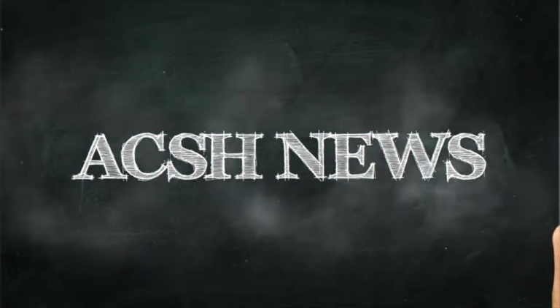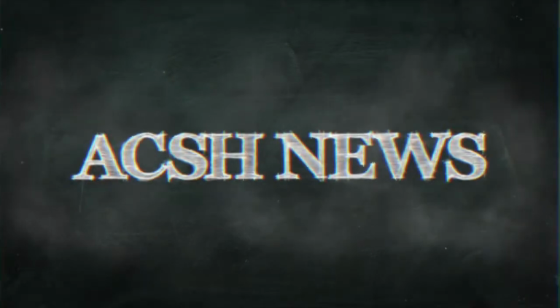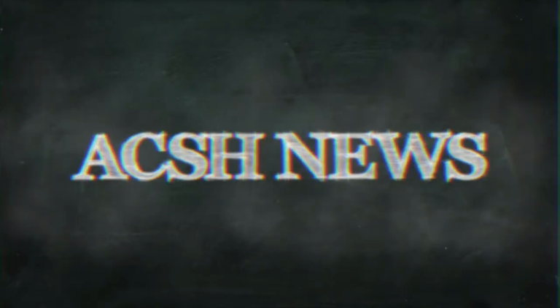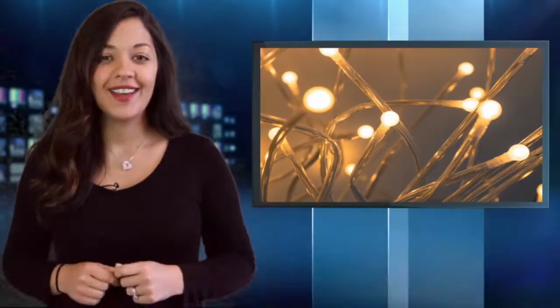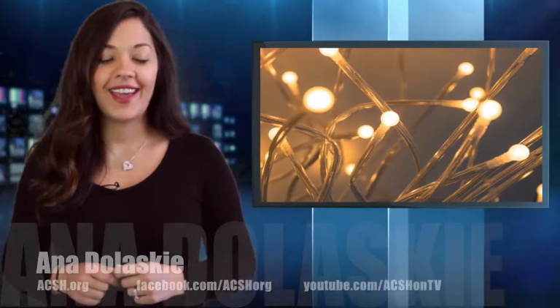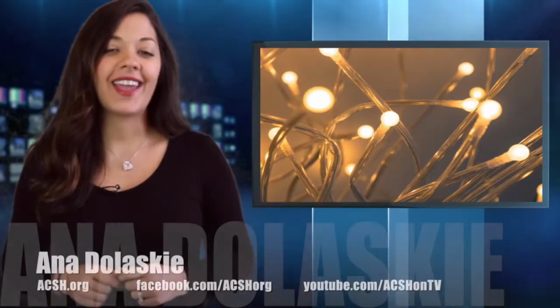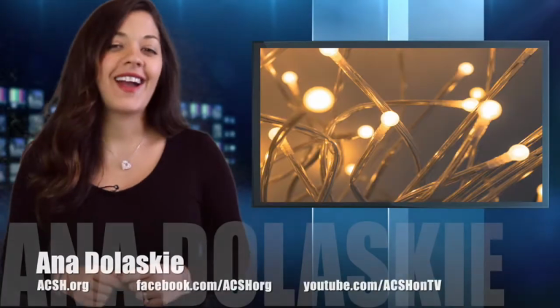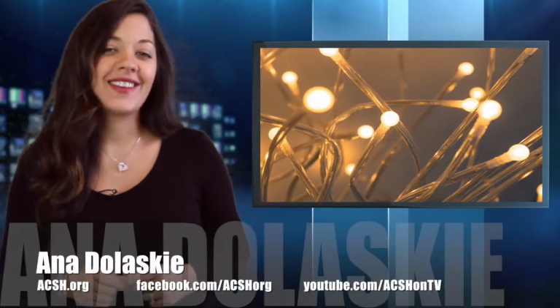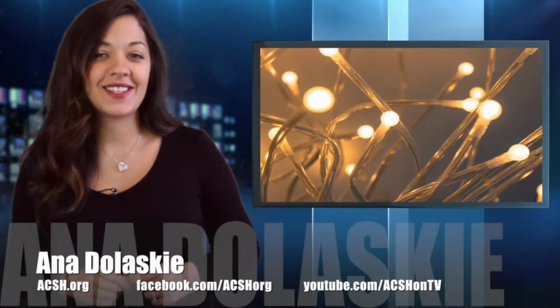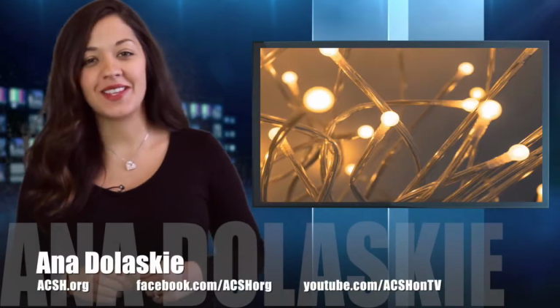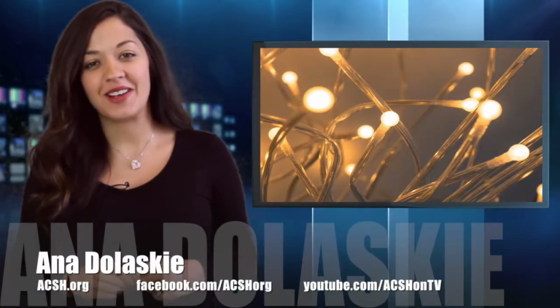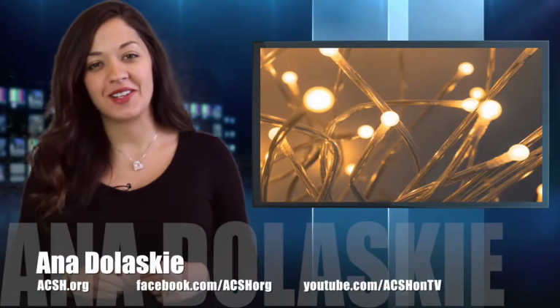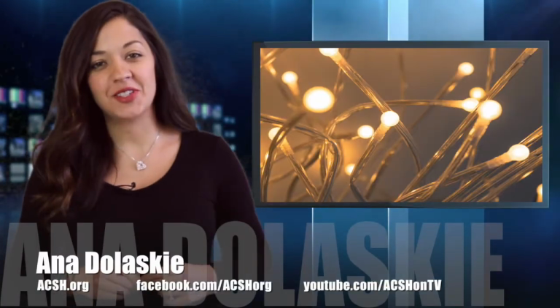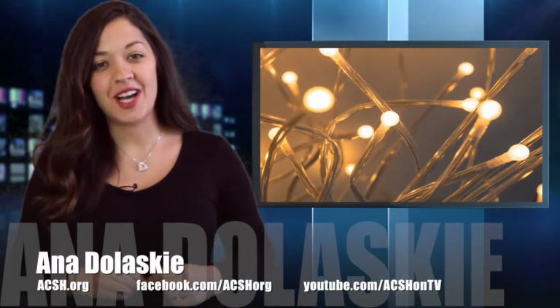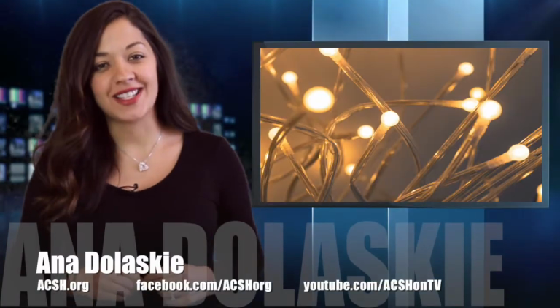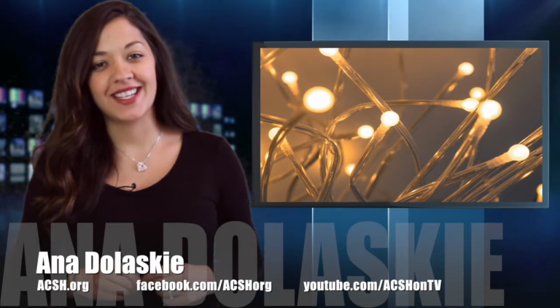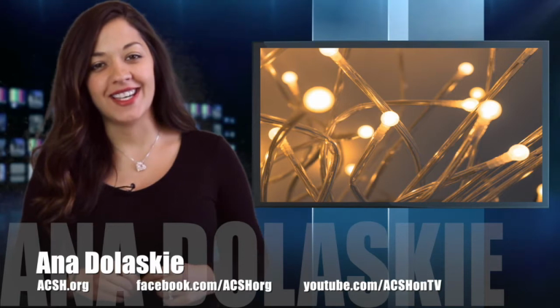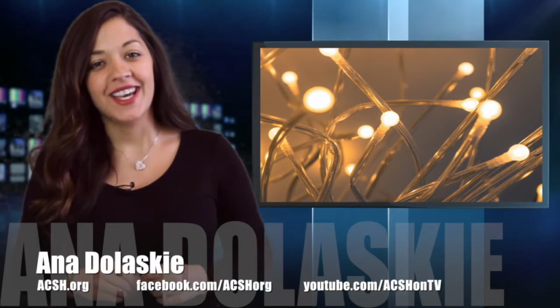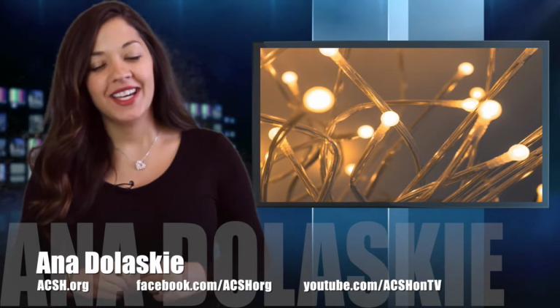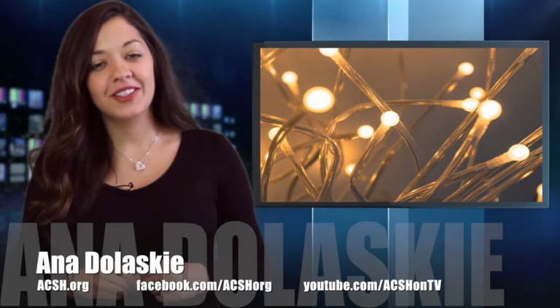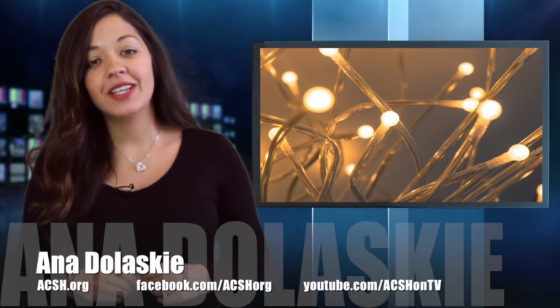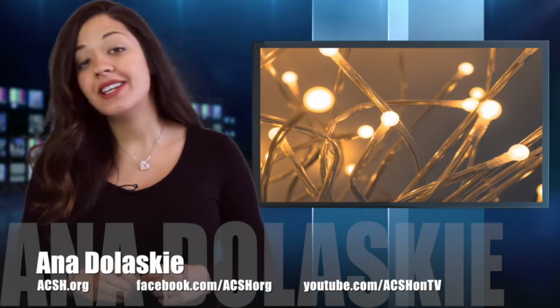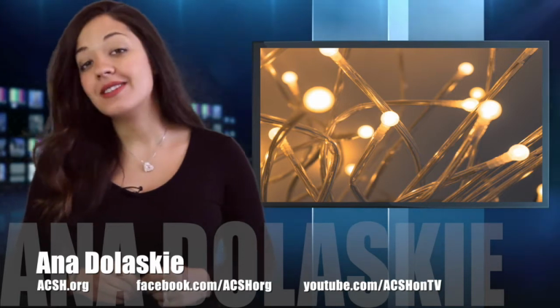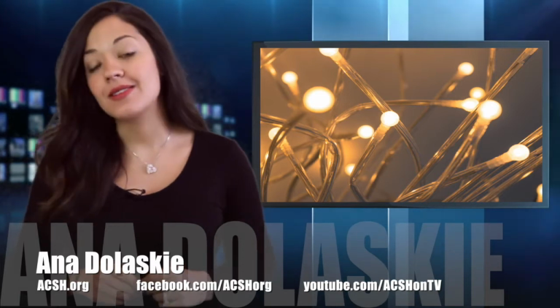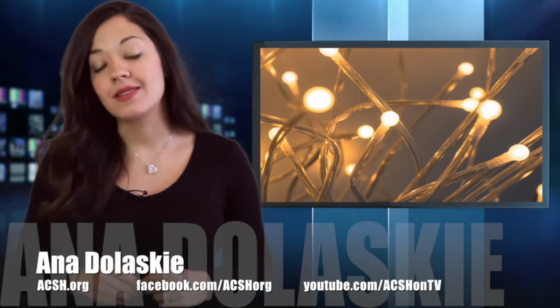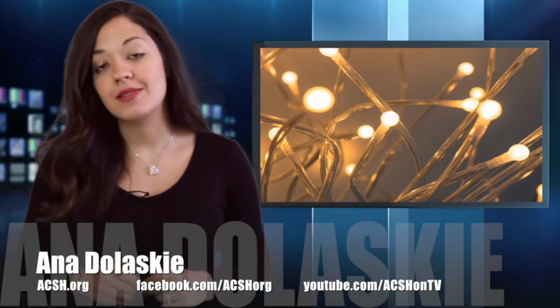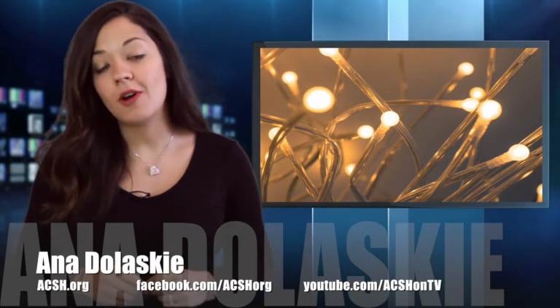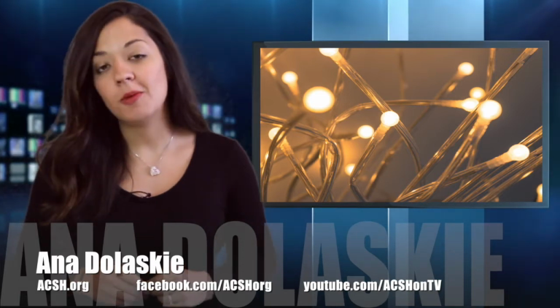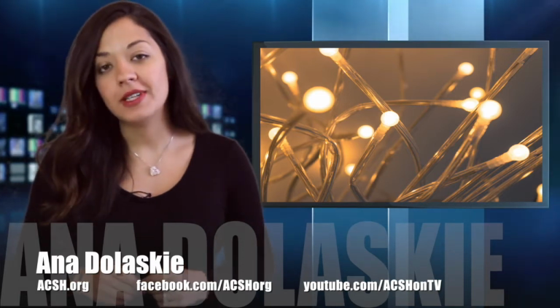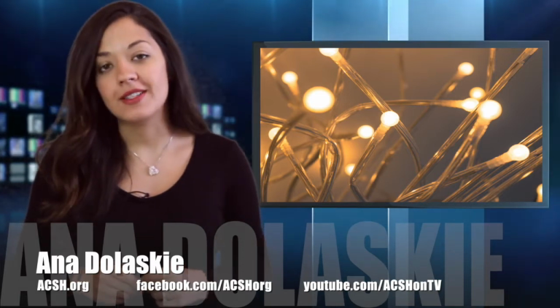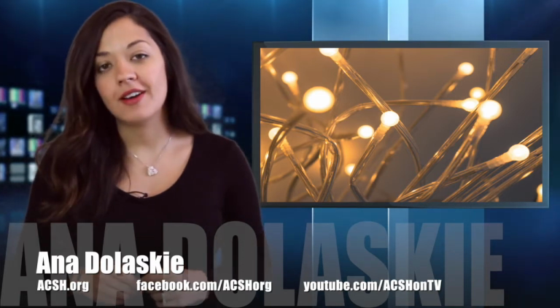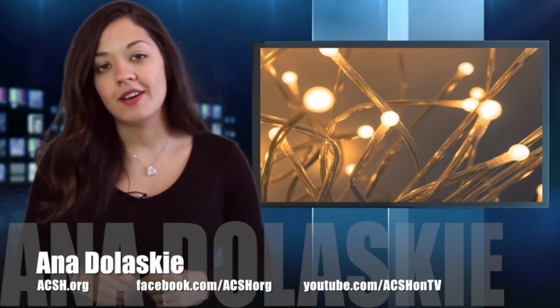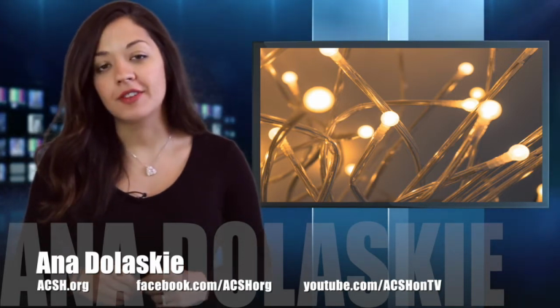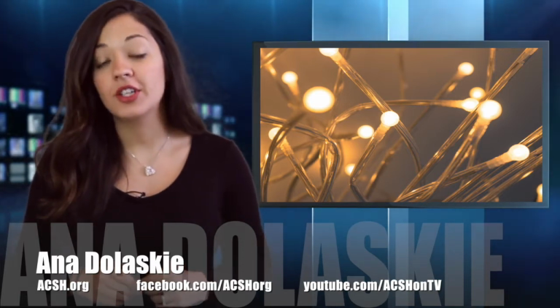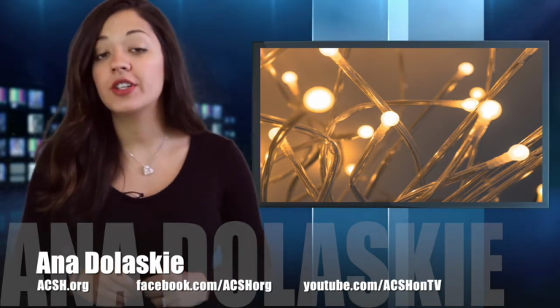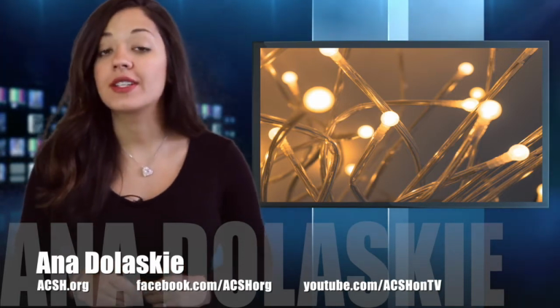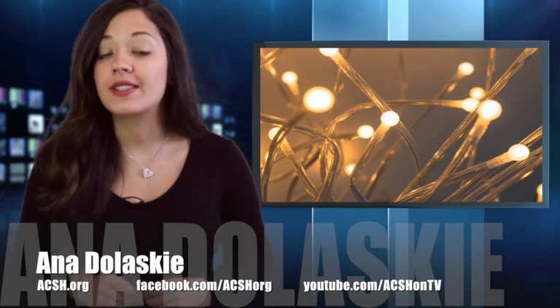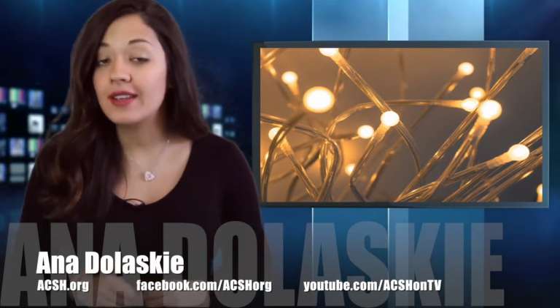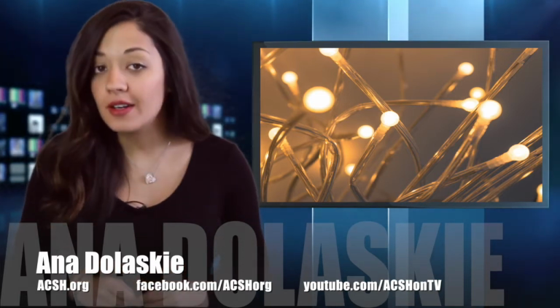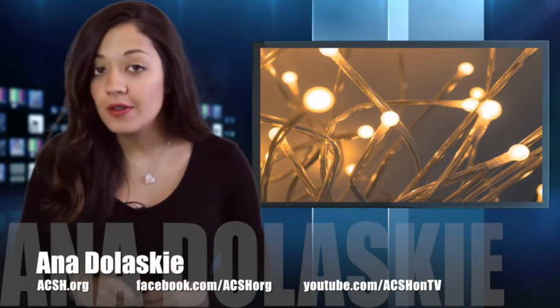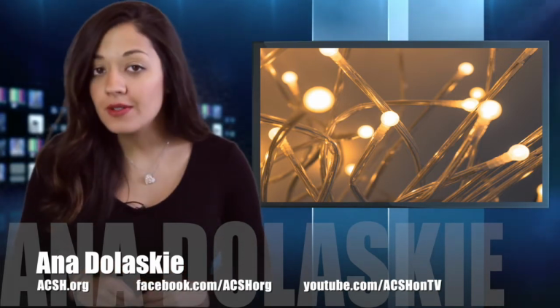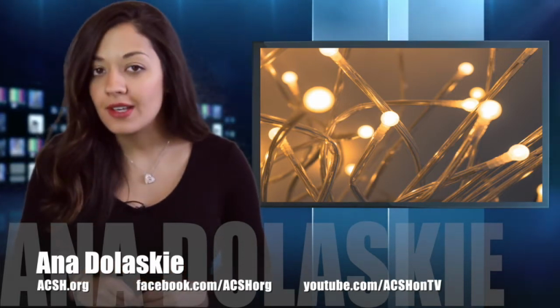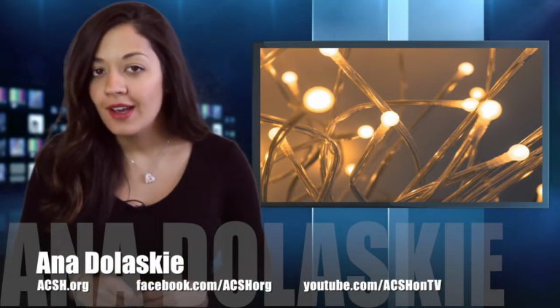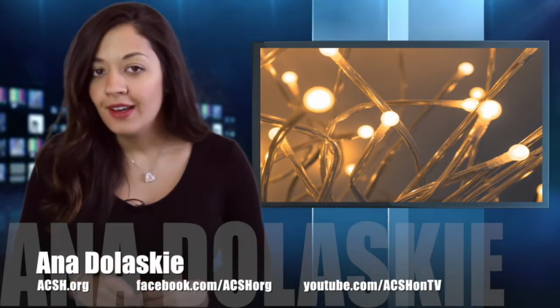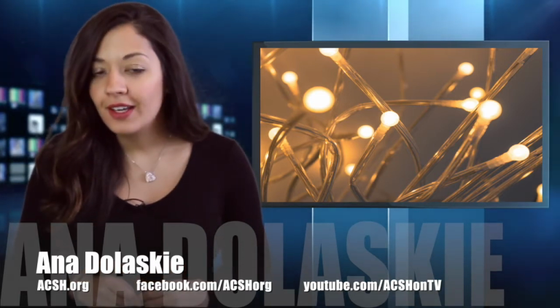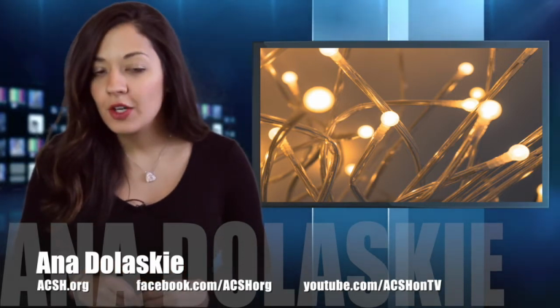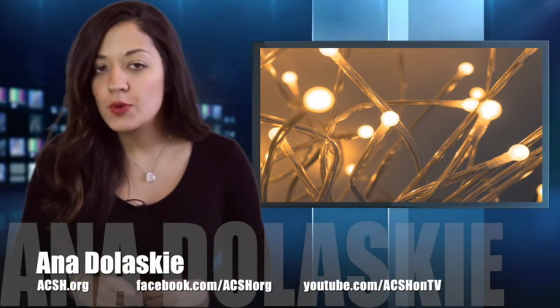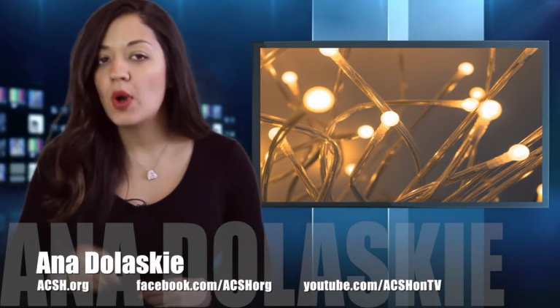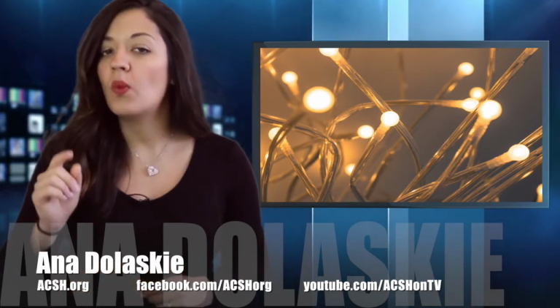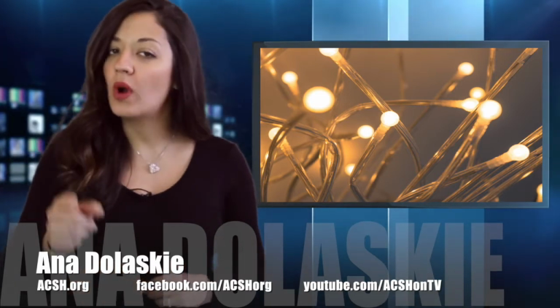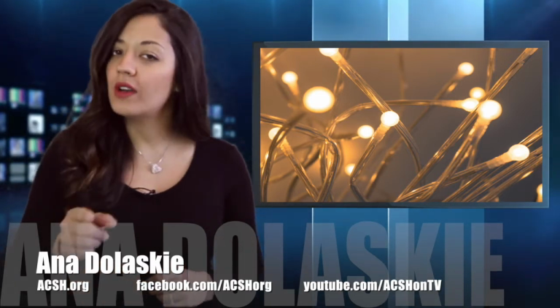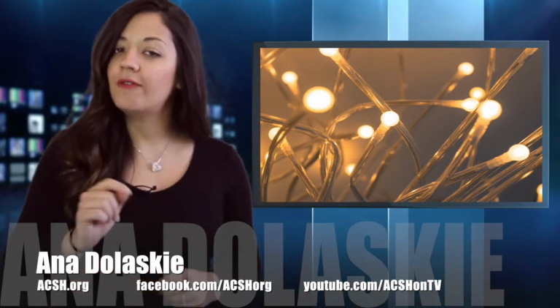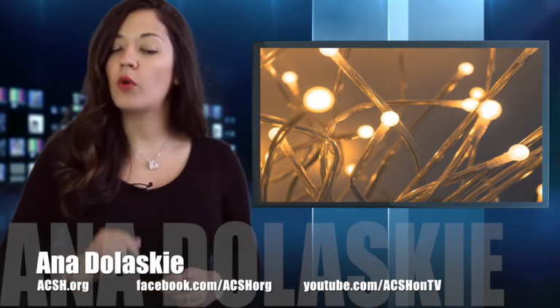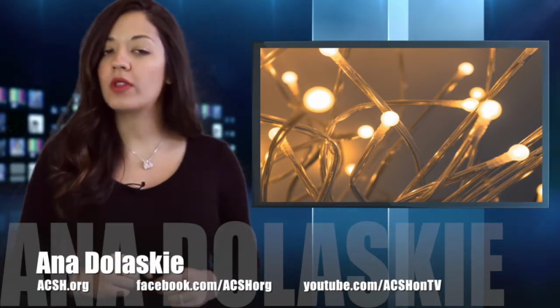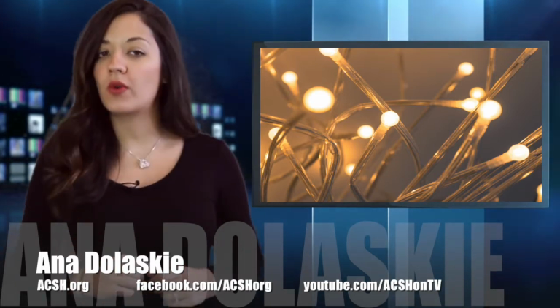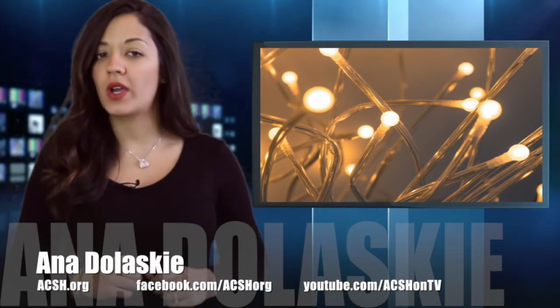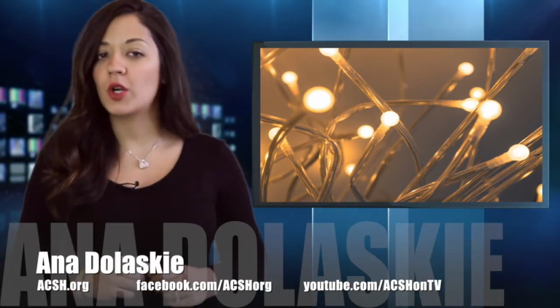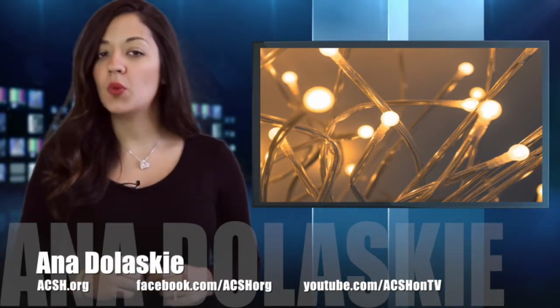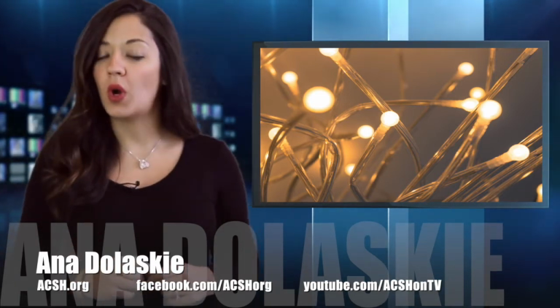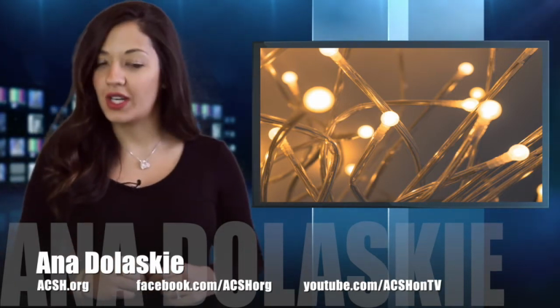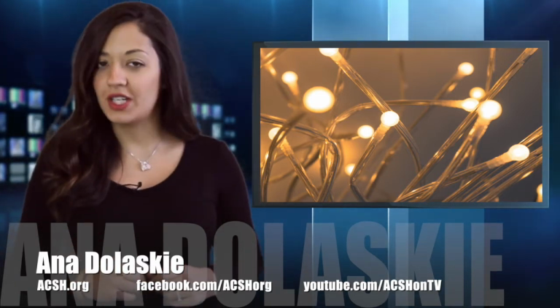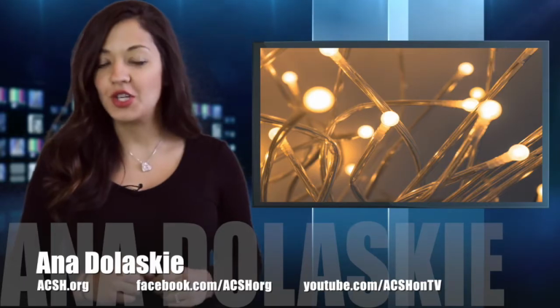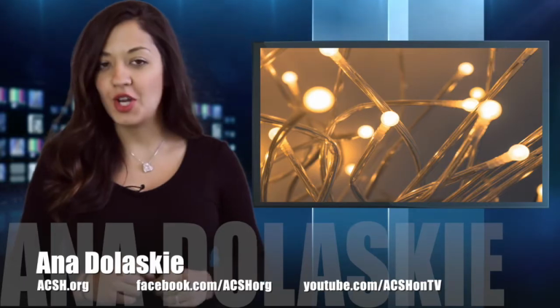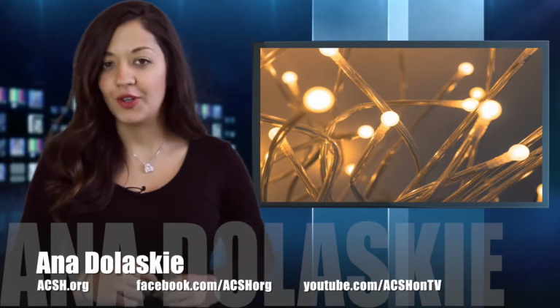Hey guys, it's Anna Doloski. In the latest installment of Curious Kiddos, here's what one fourth grader wanted to know.